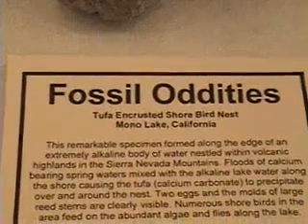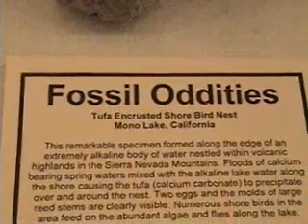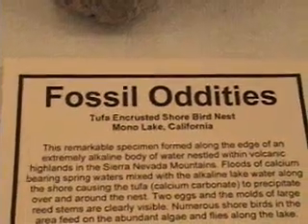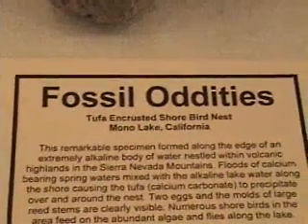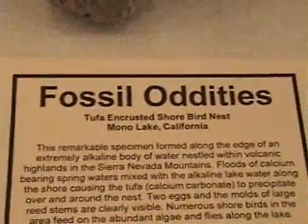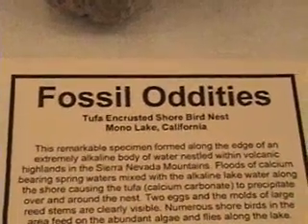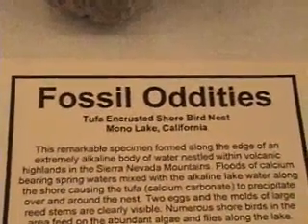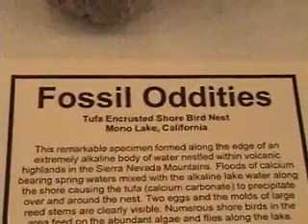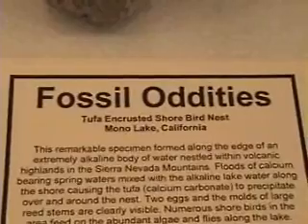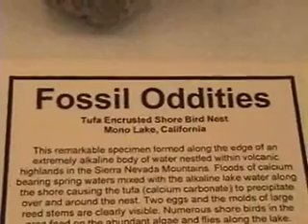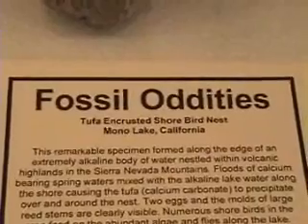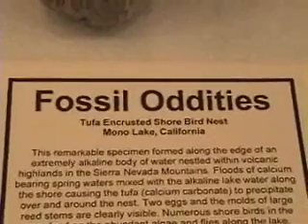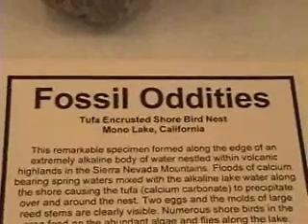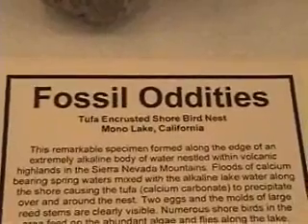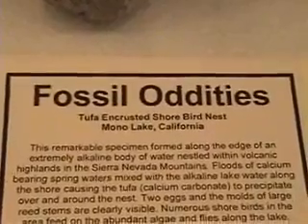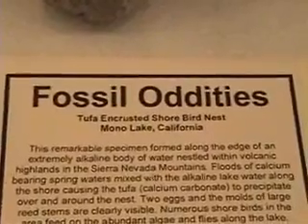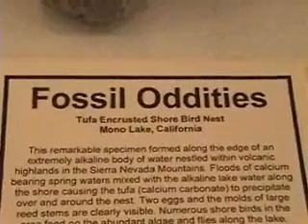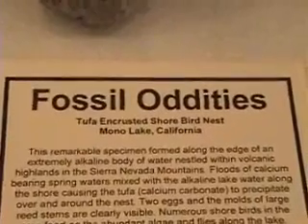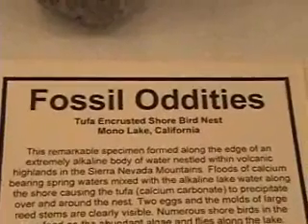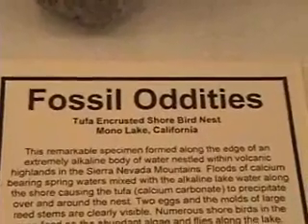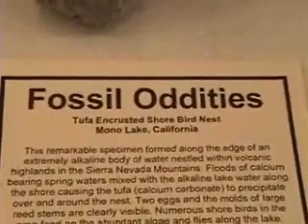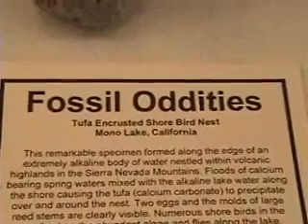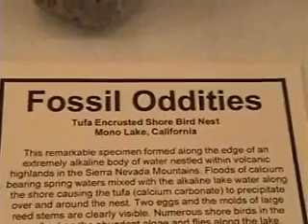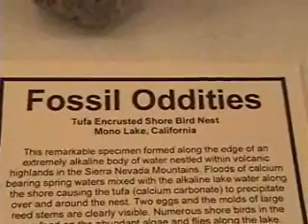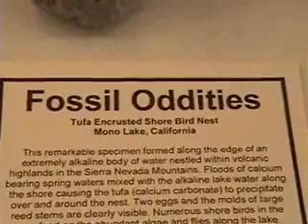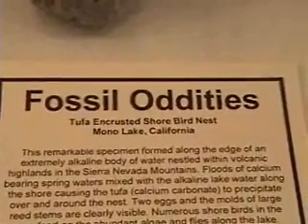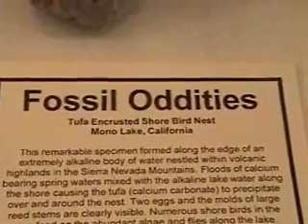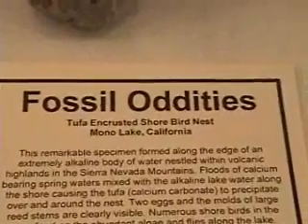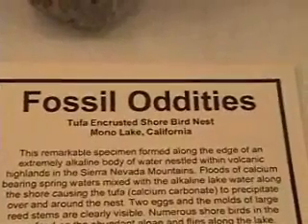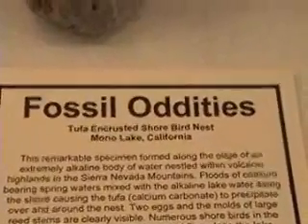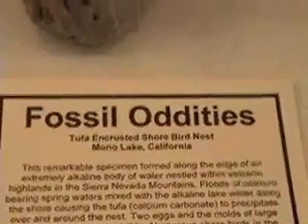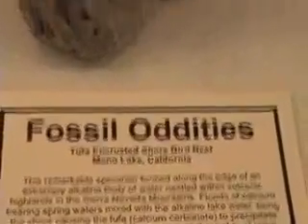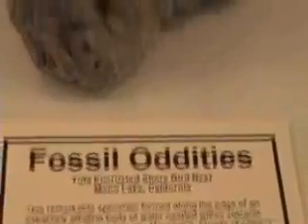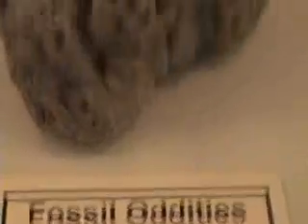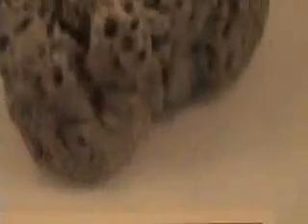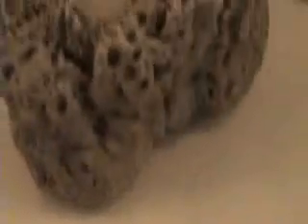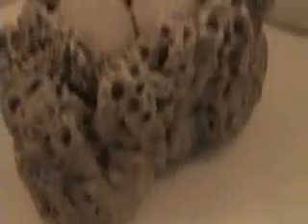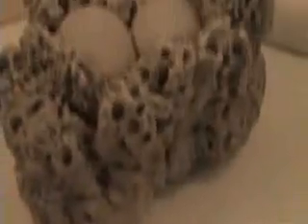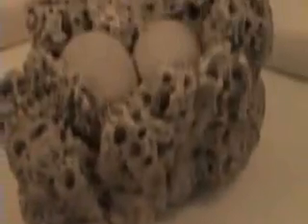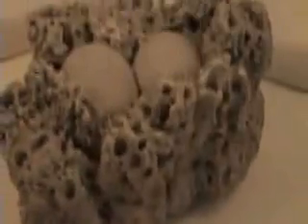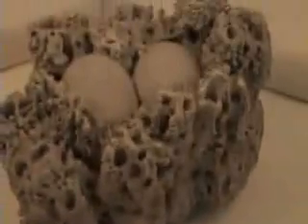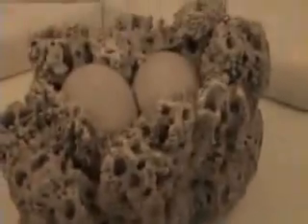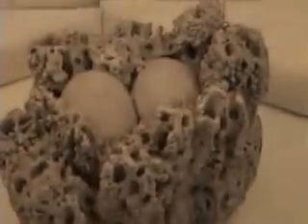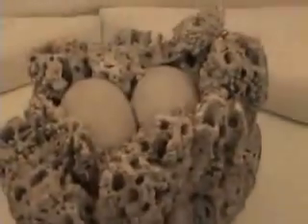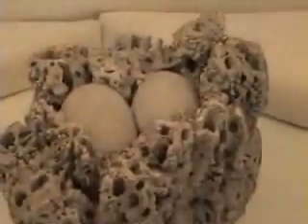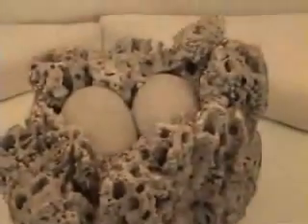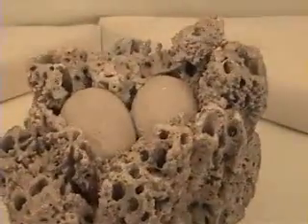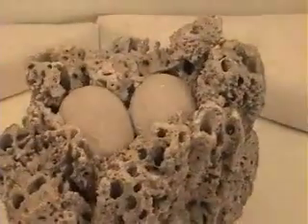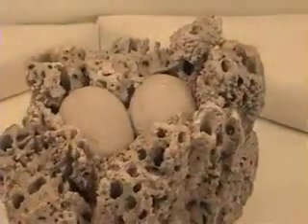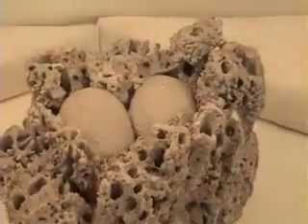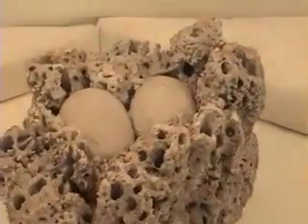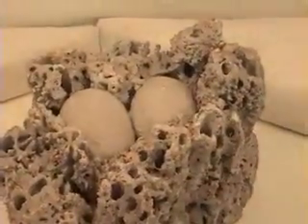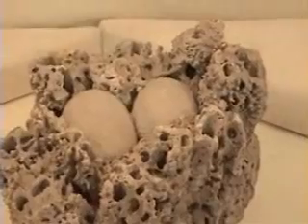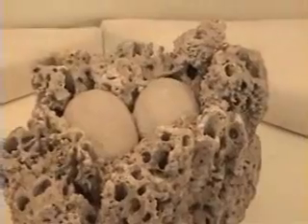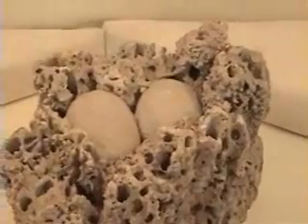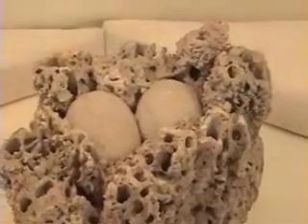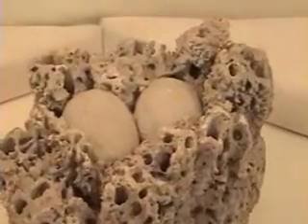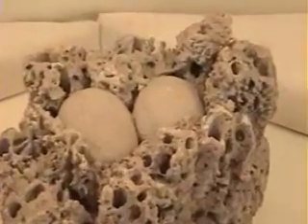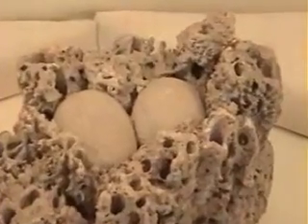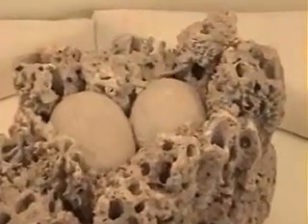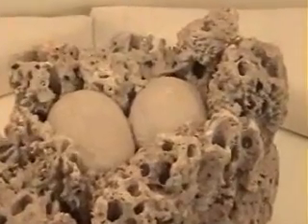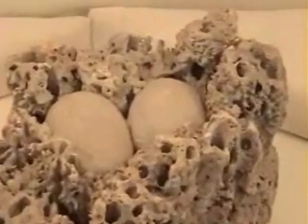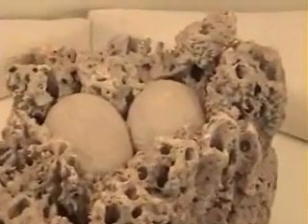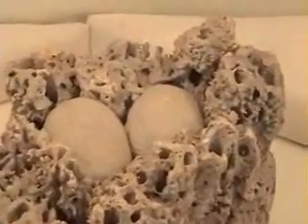Fossil oddities: tufa encrusted shorebird nests. That's amazing — is that for real?